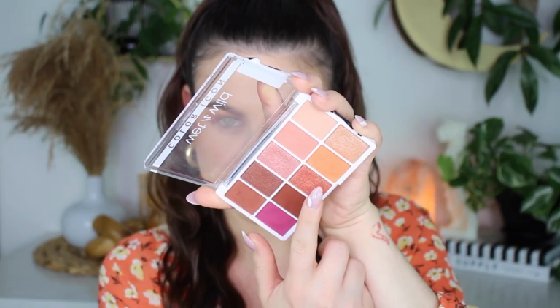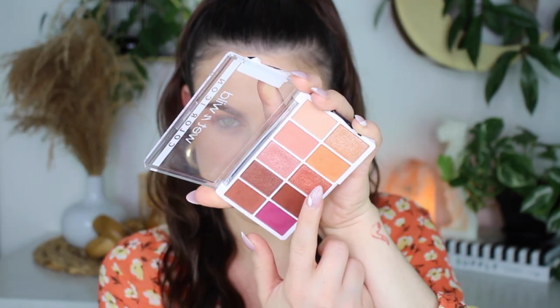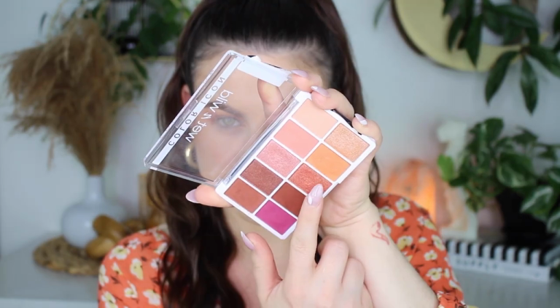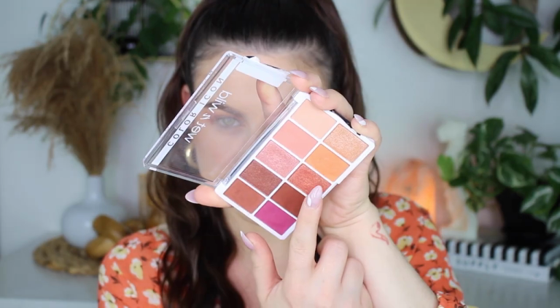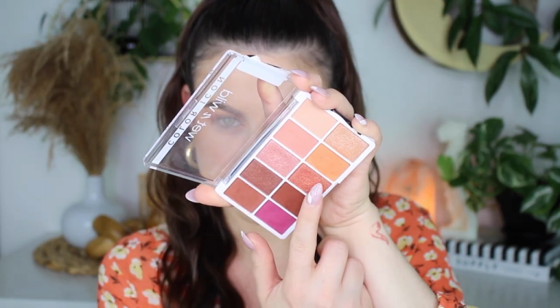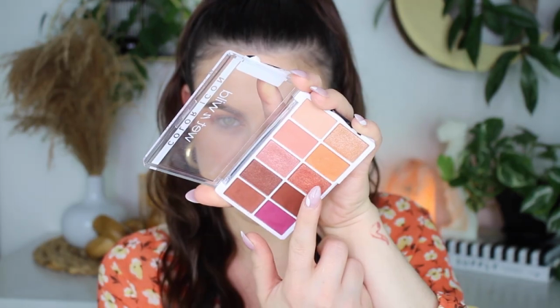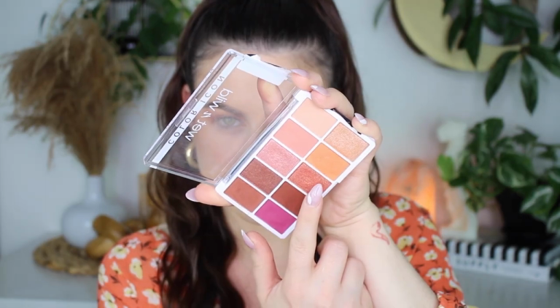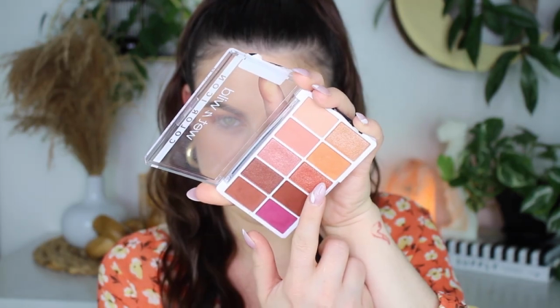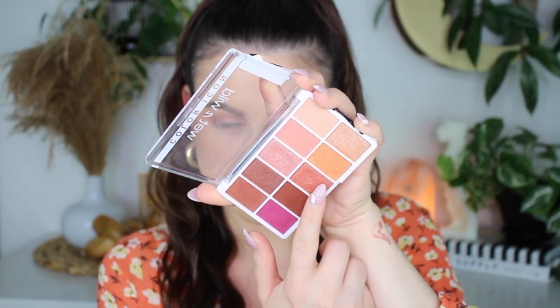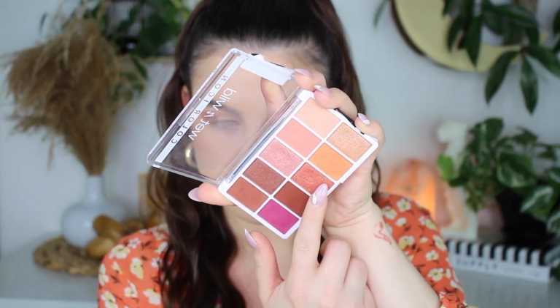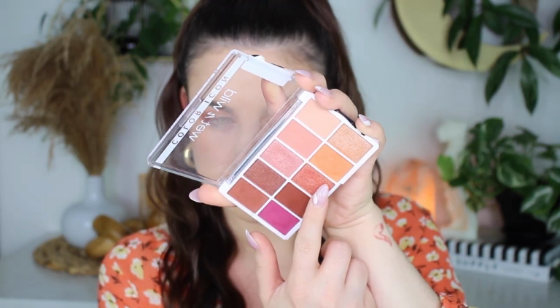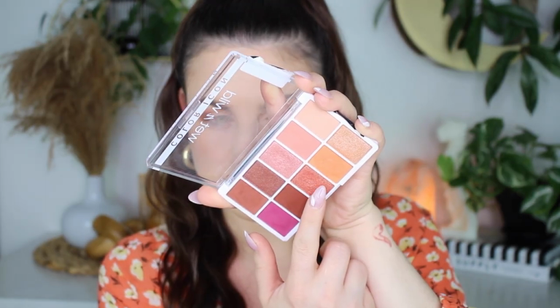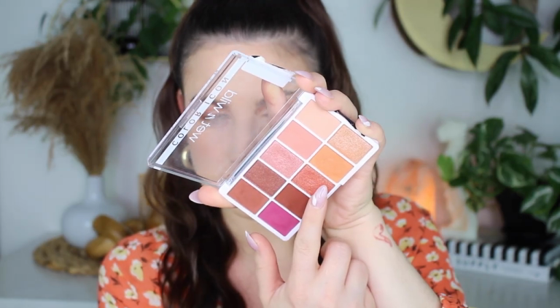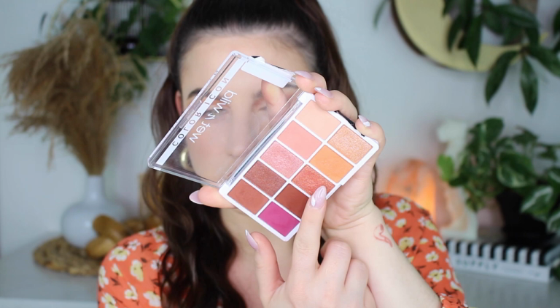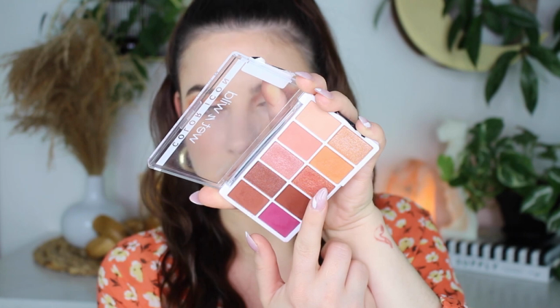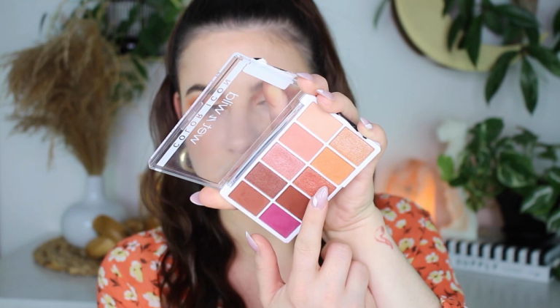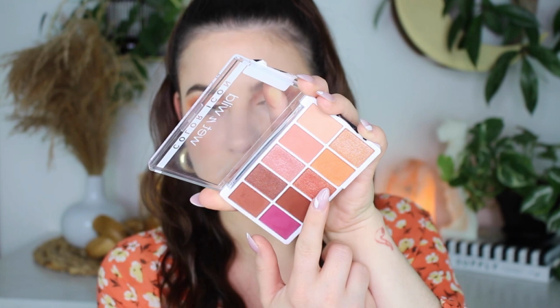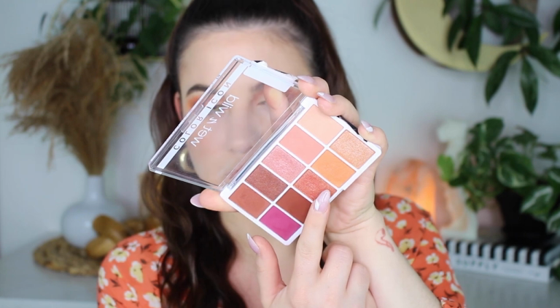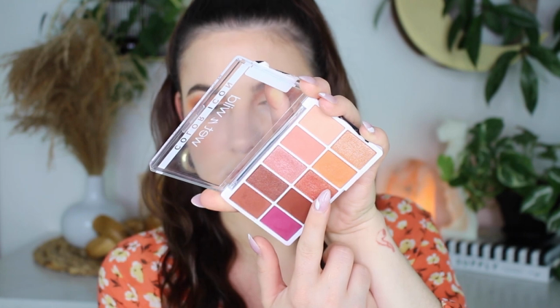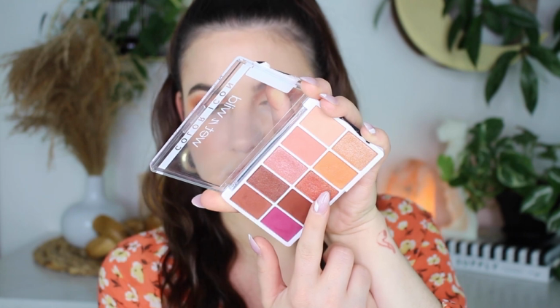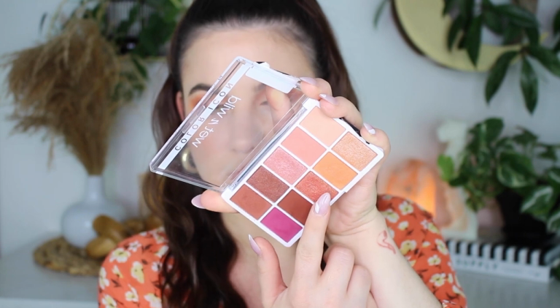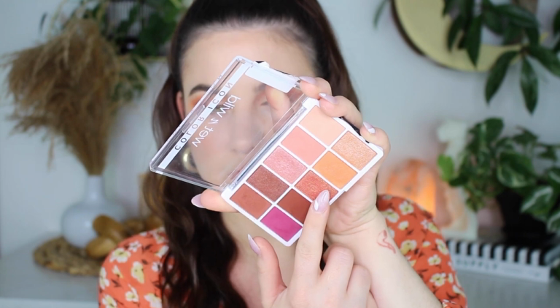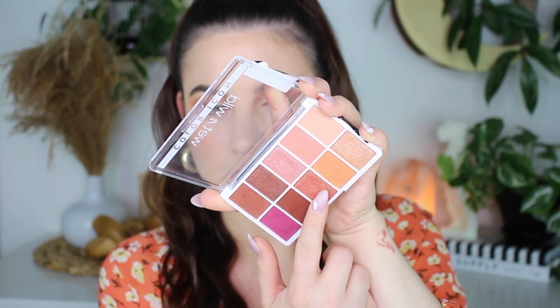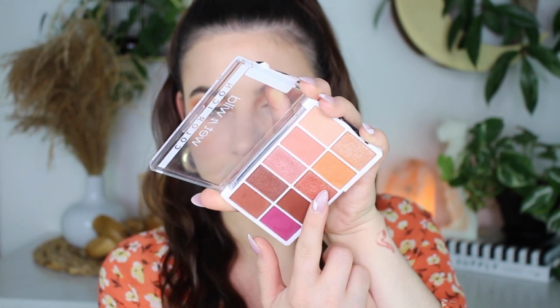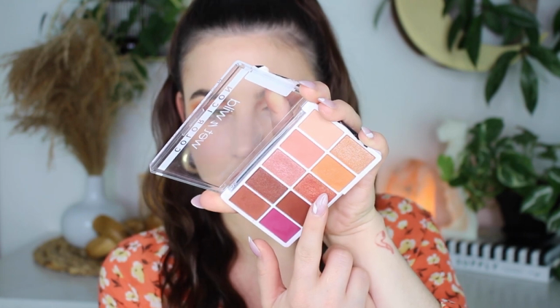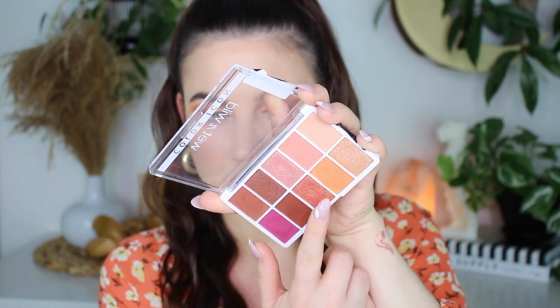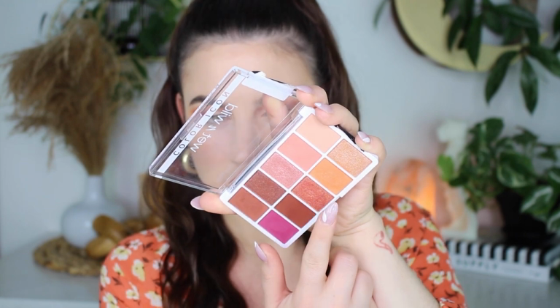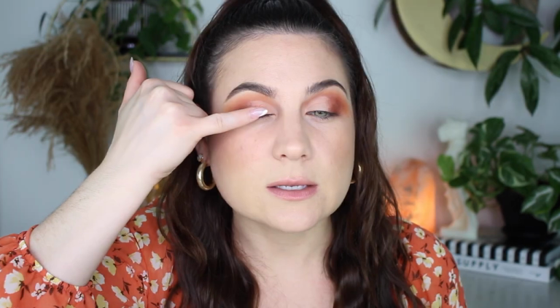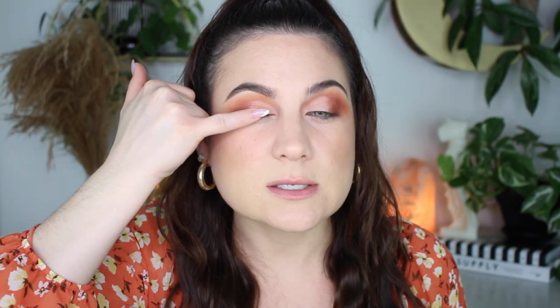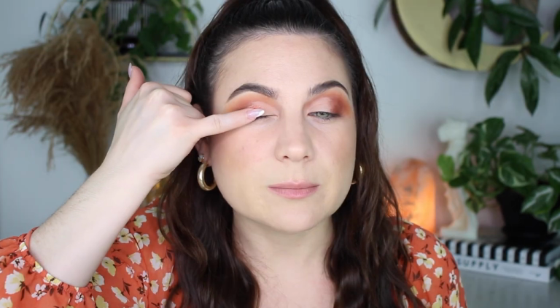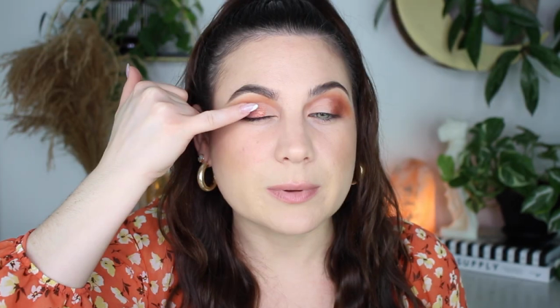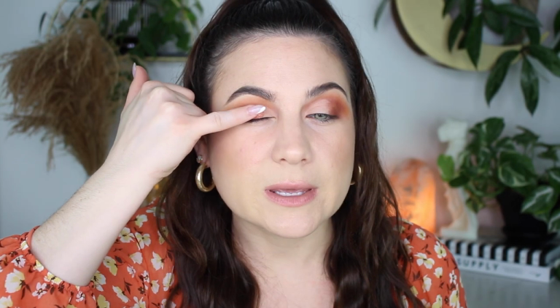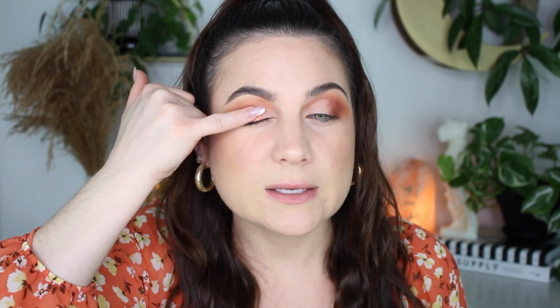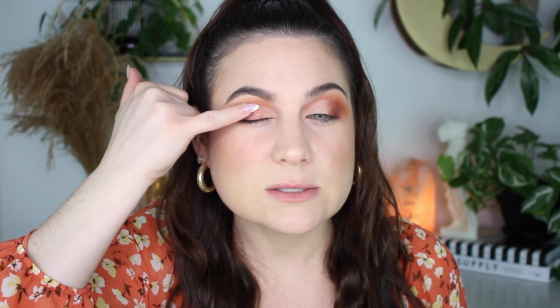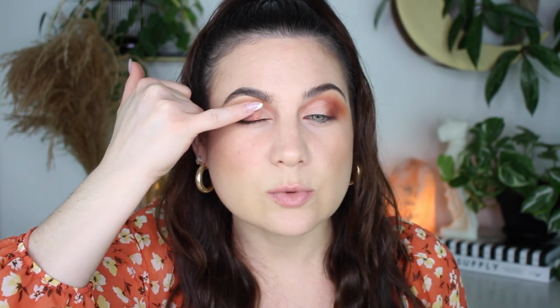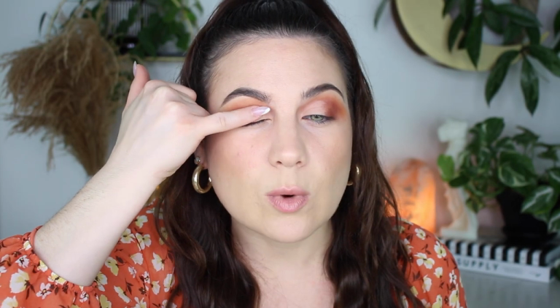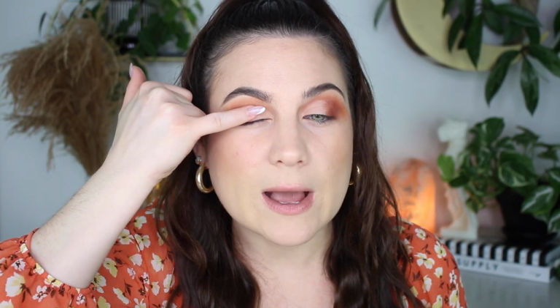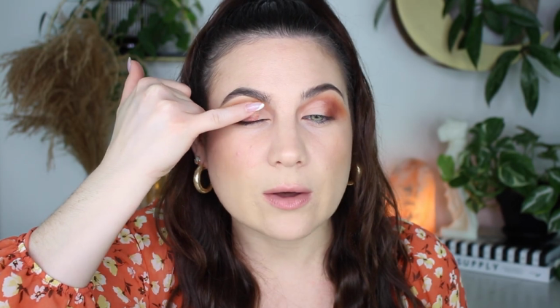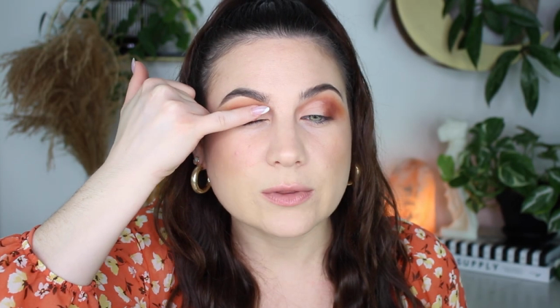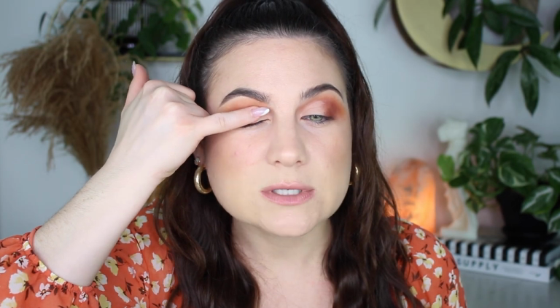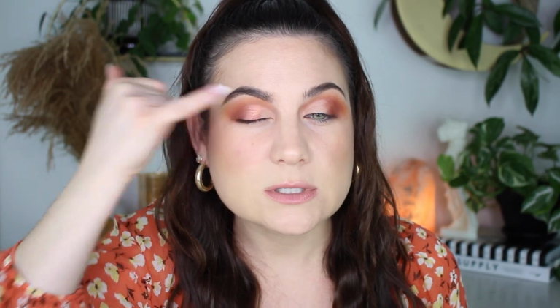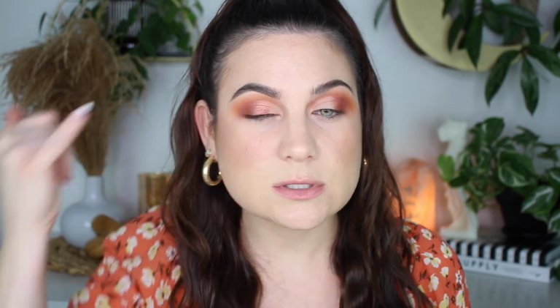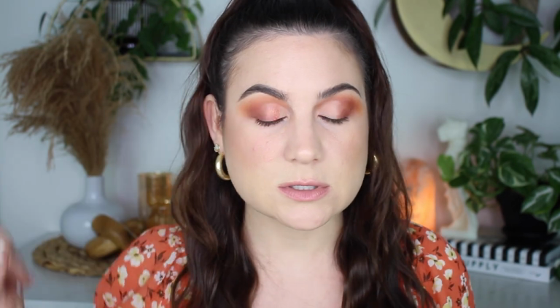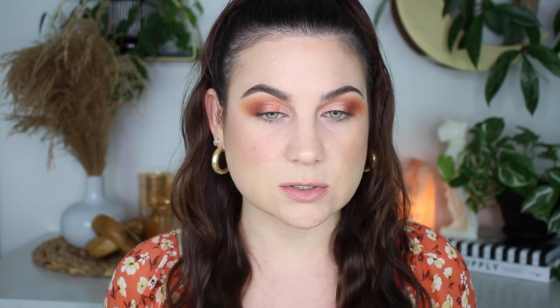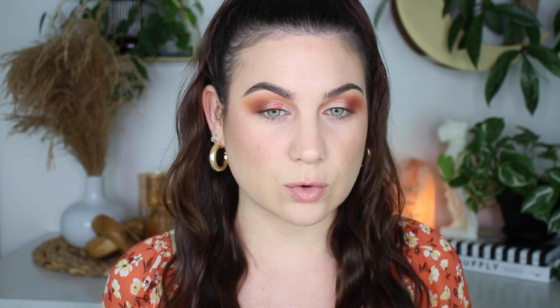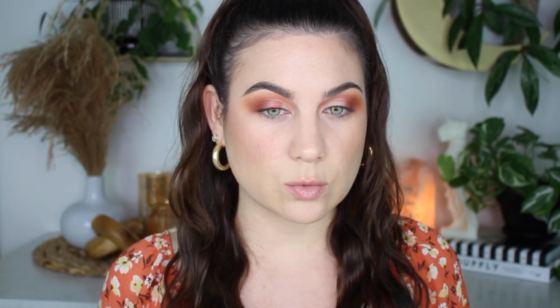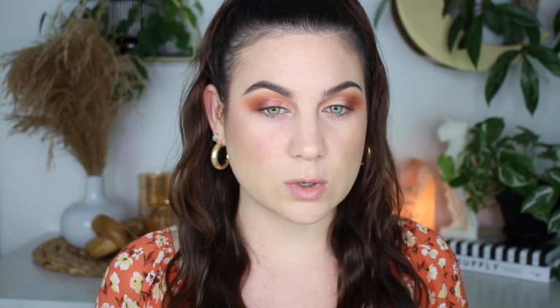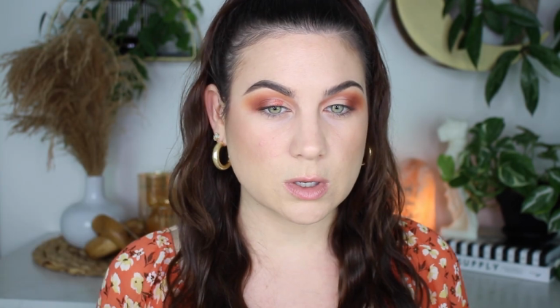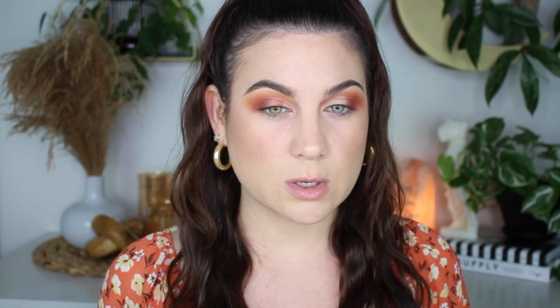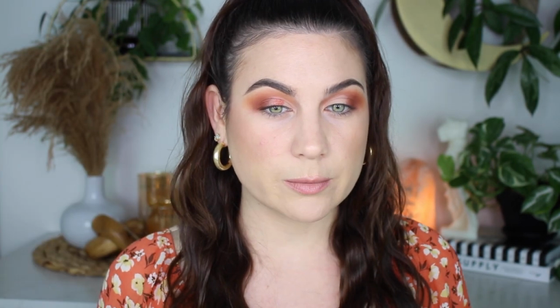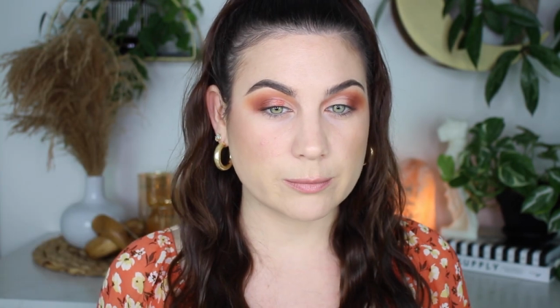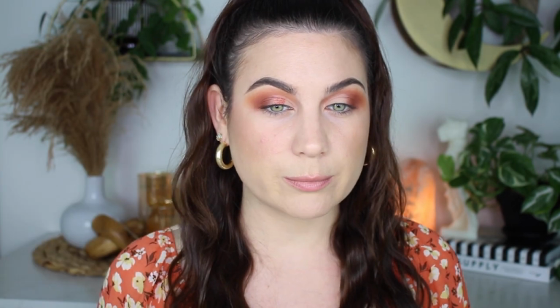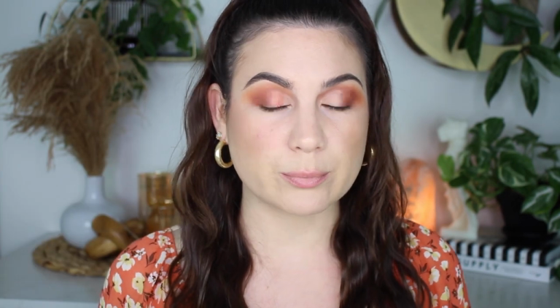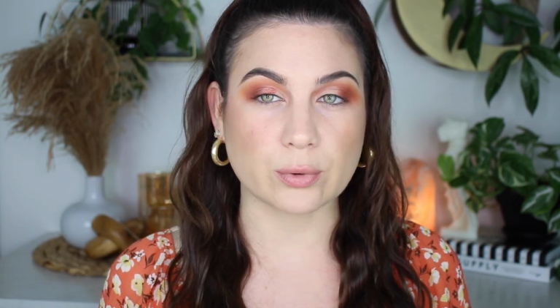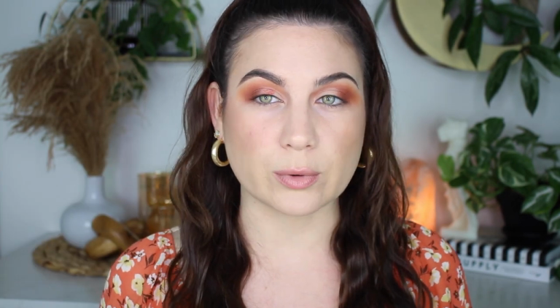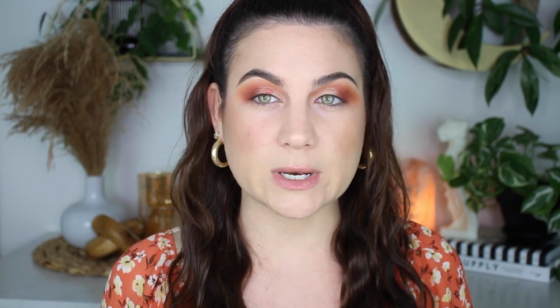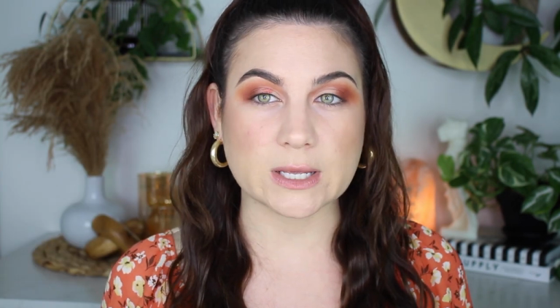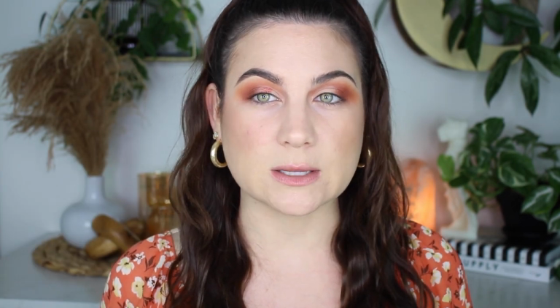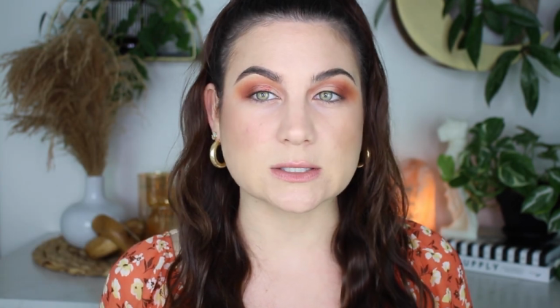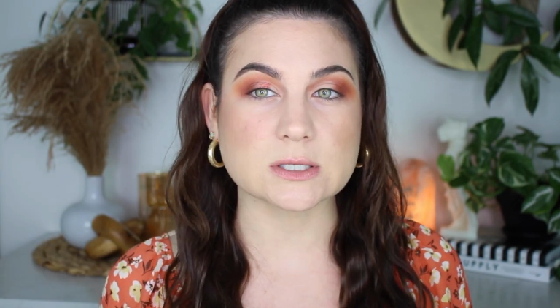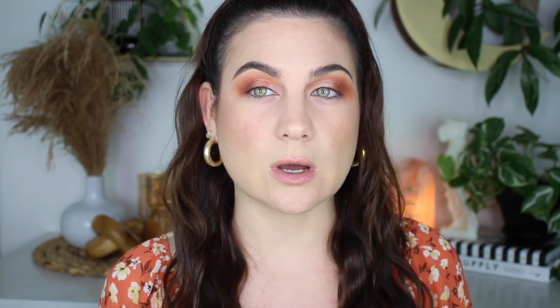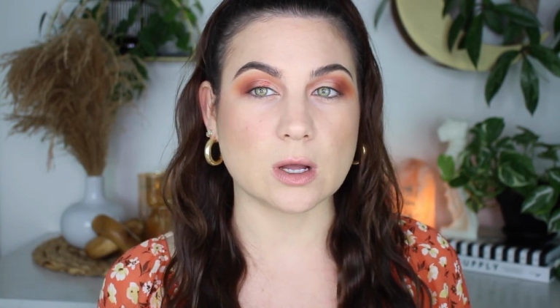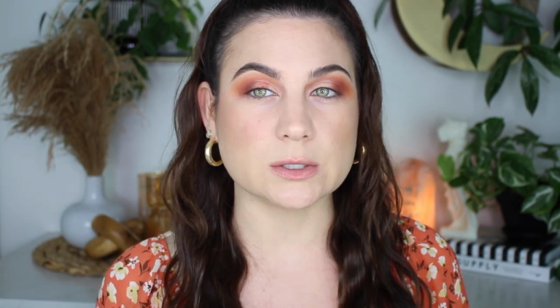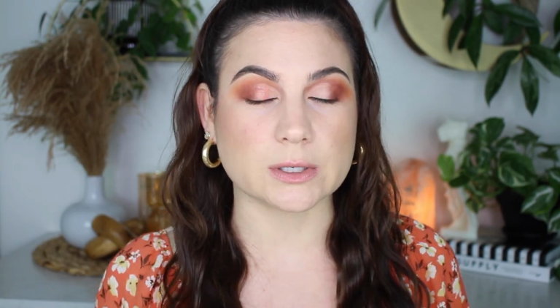I'm taking this first shimmer shade and I'm going to lay it down as a base. Wow, this is so pretty — this color.